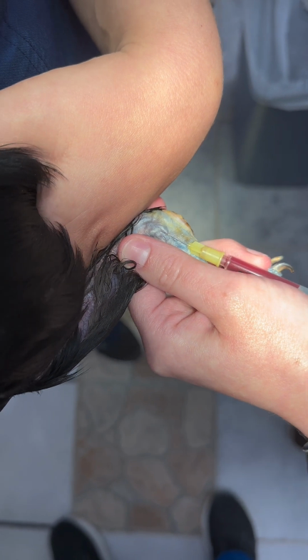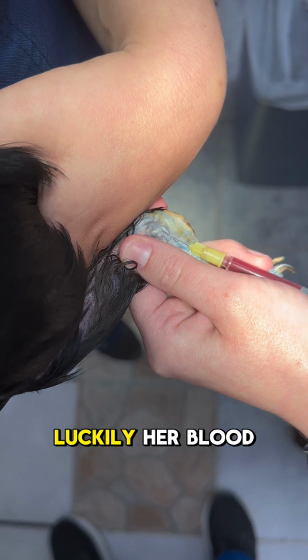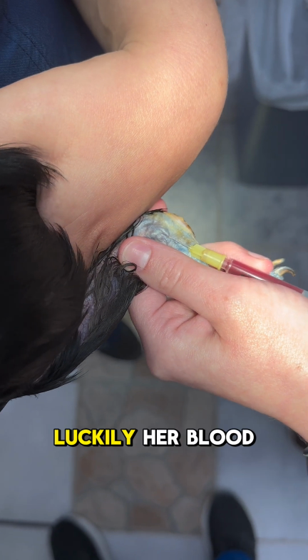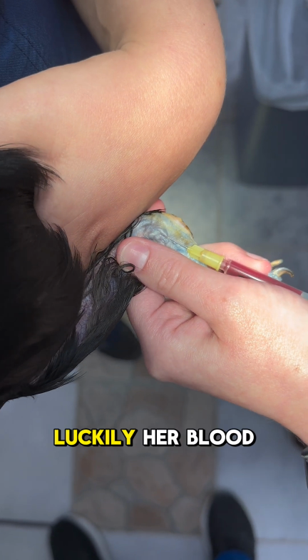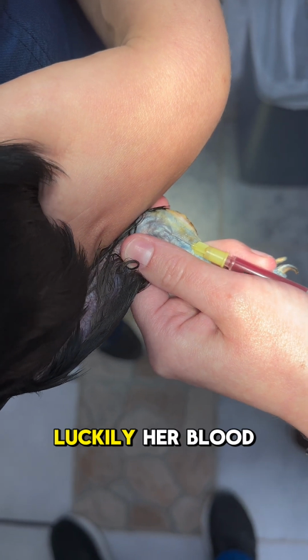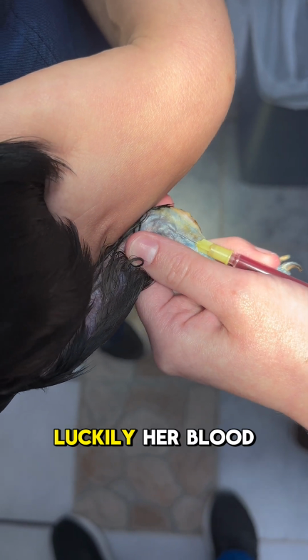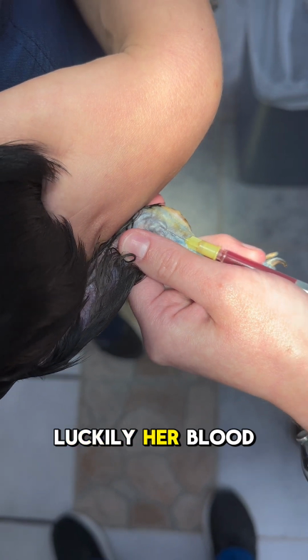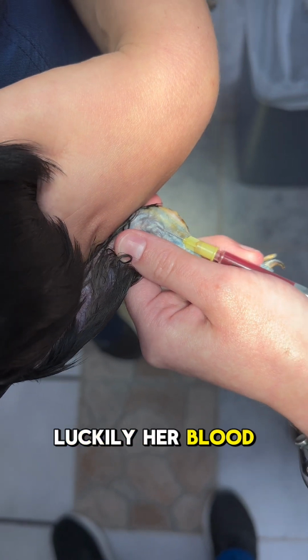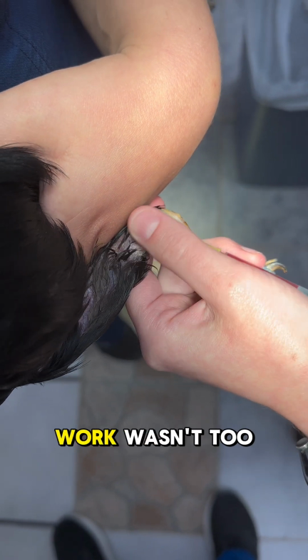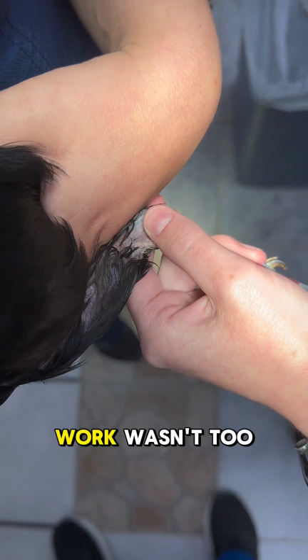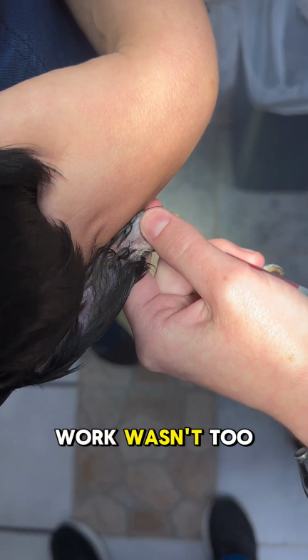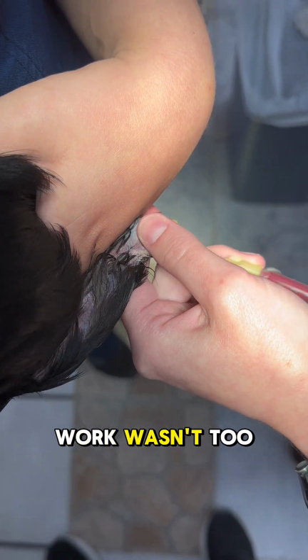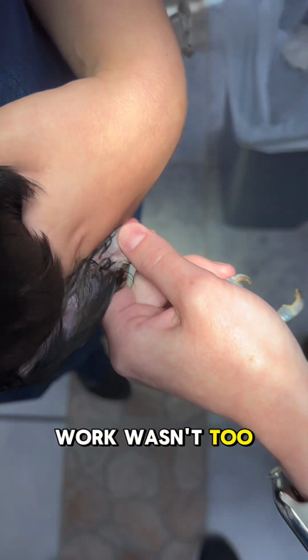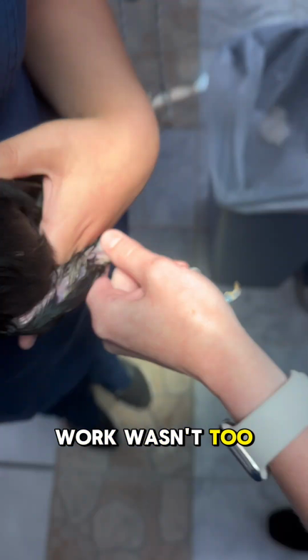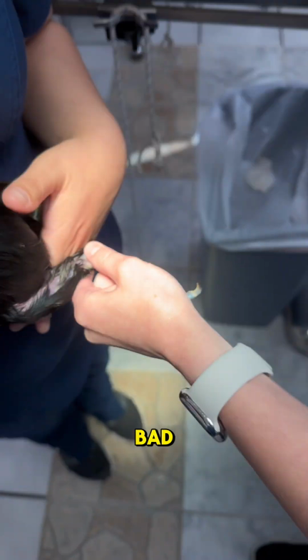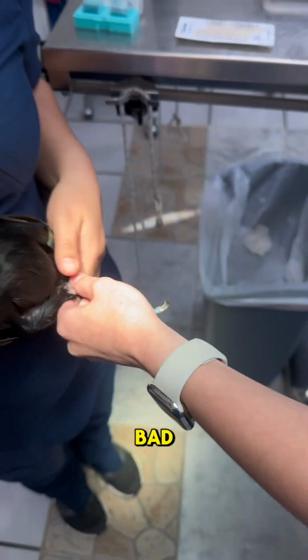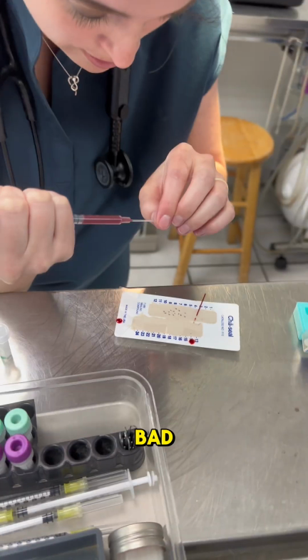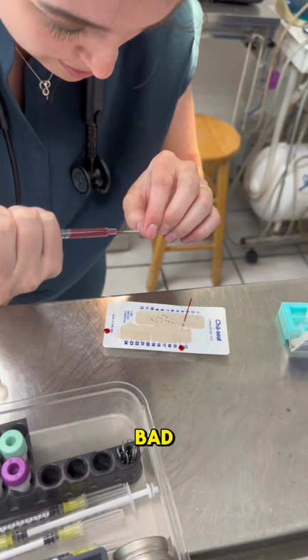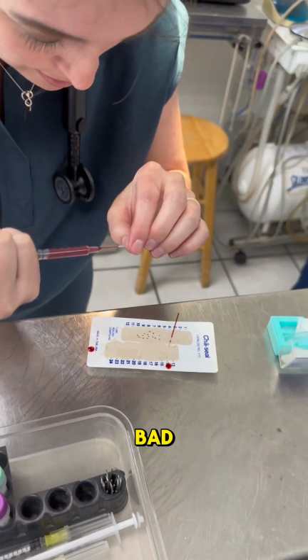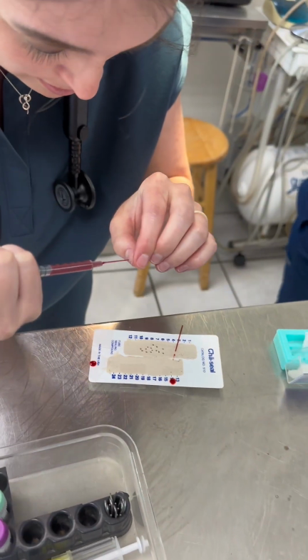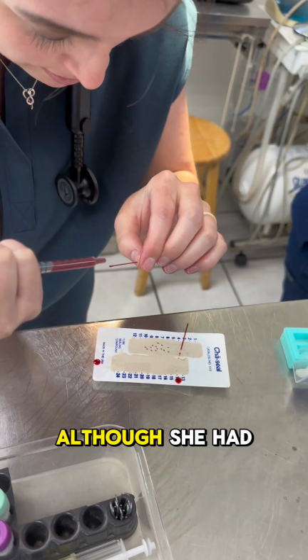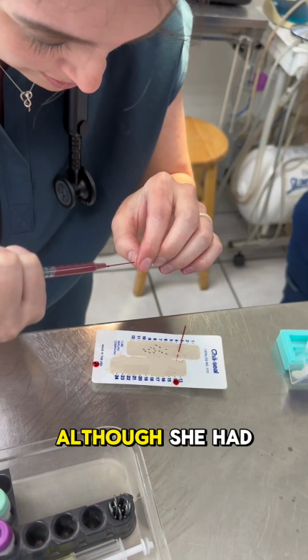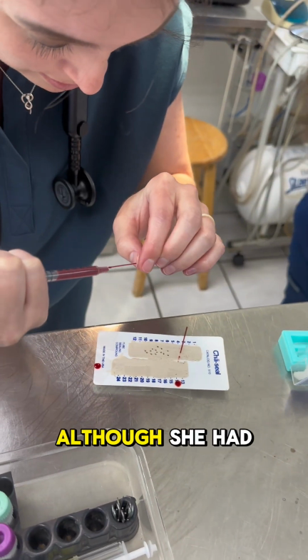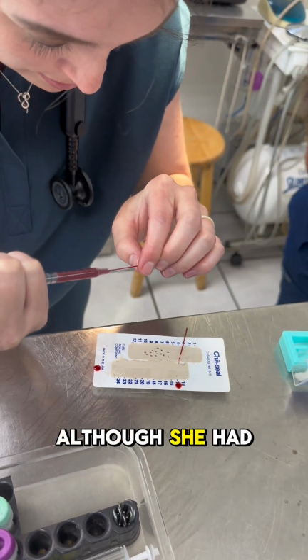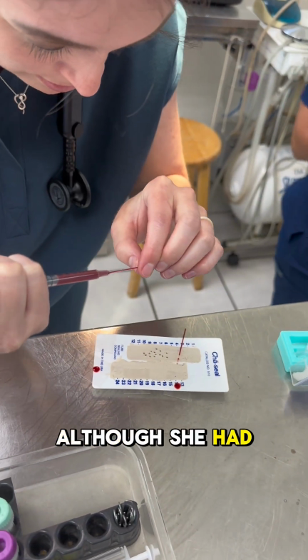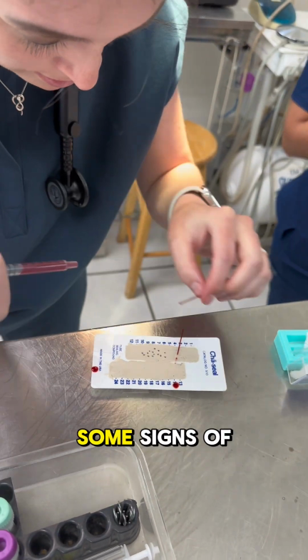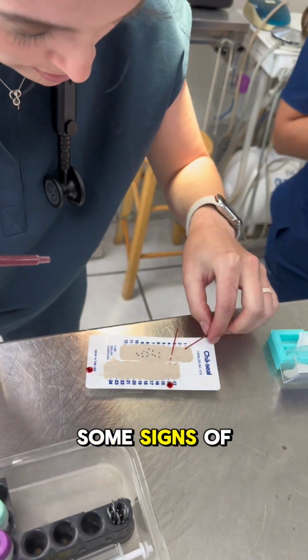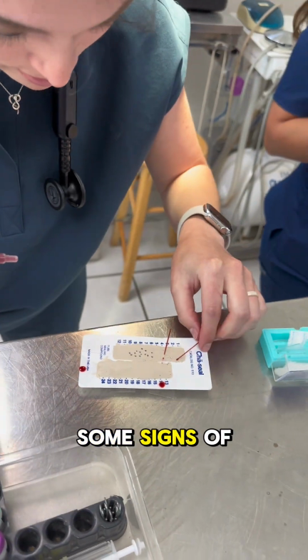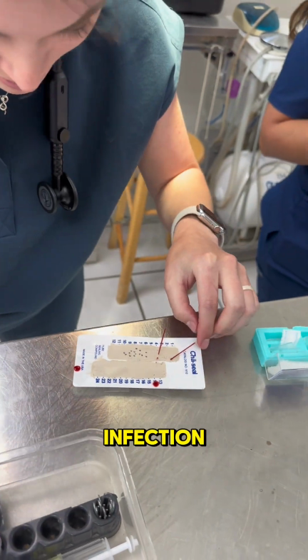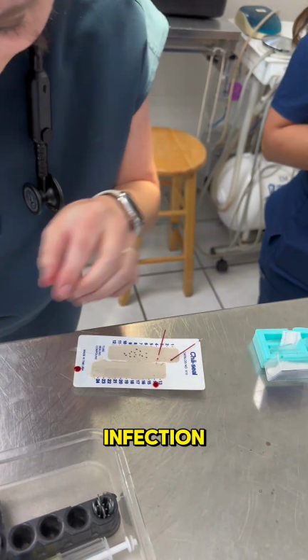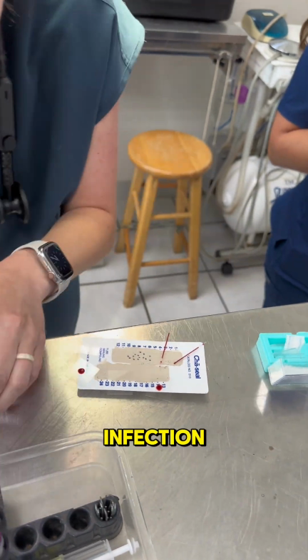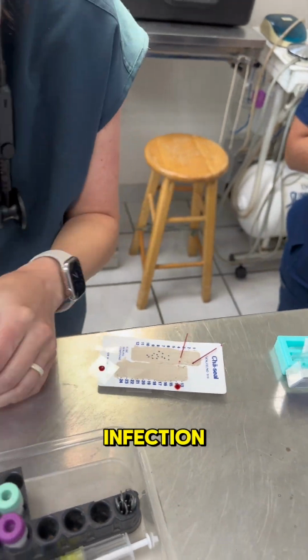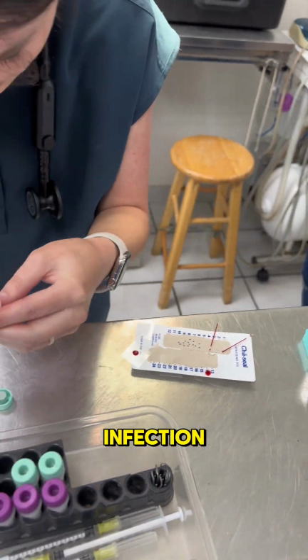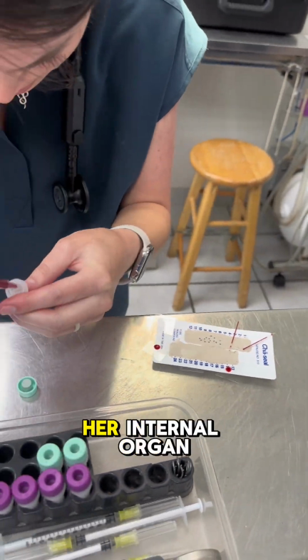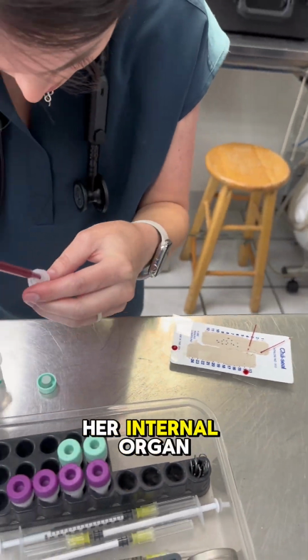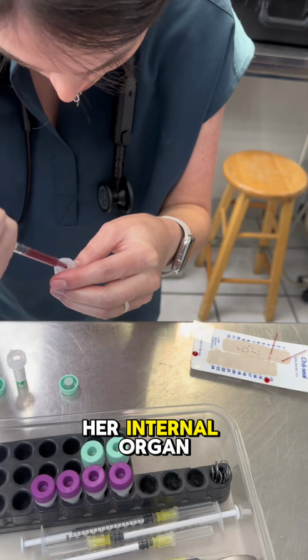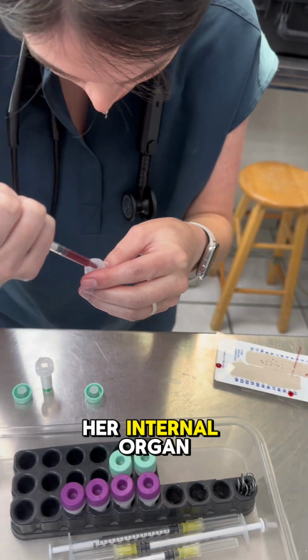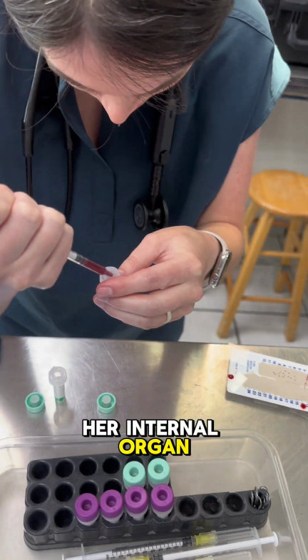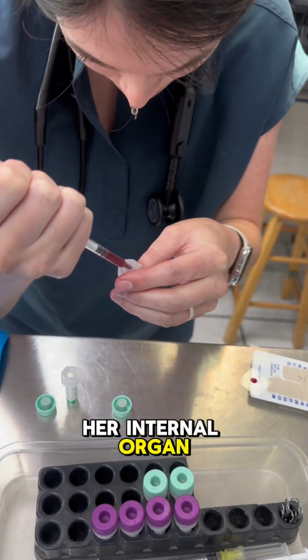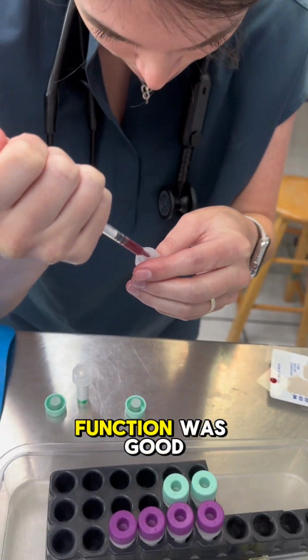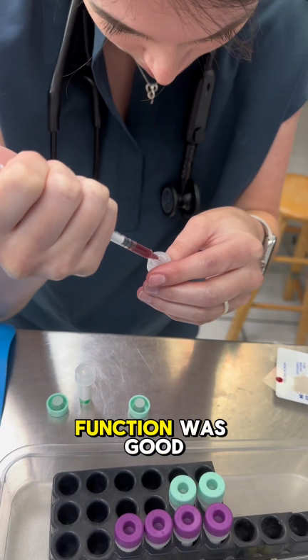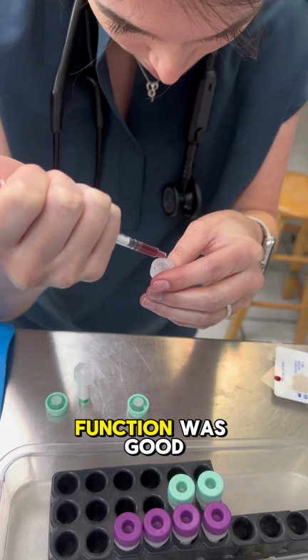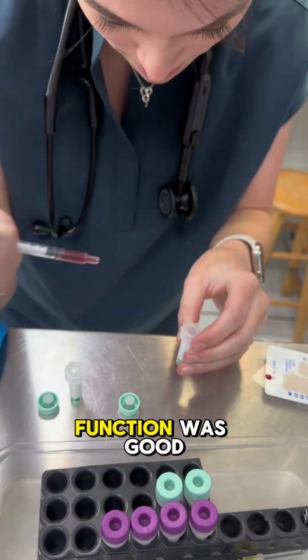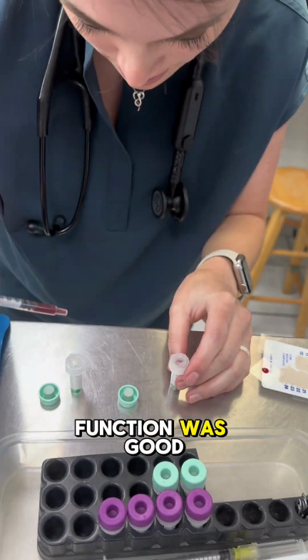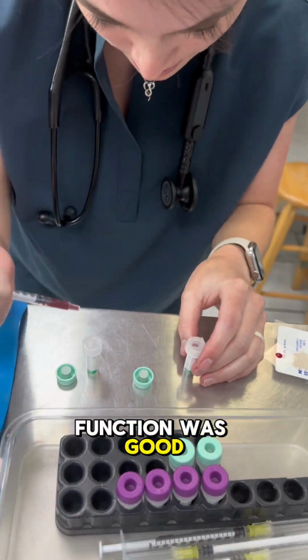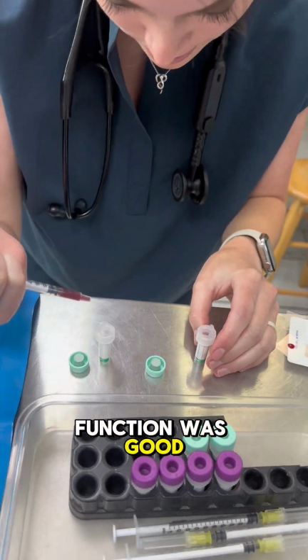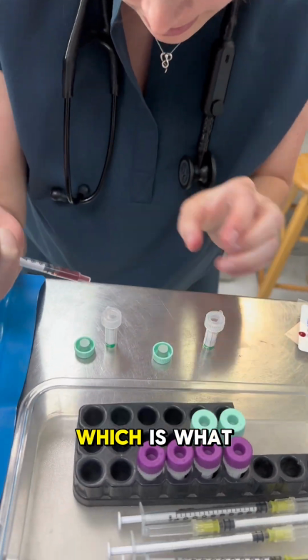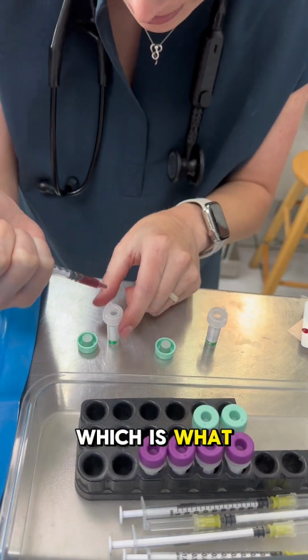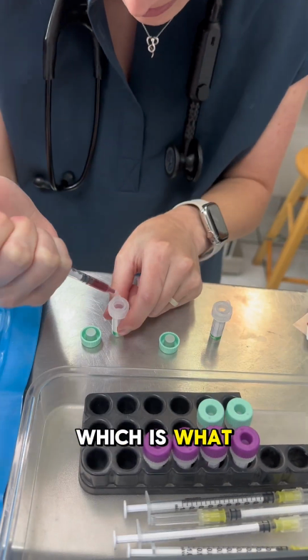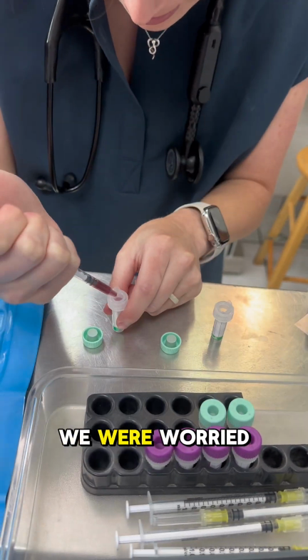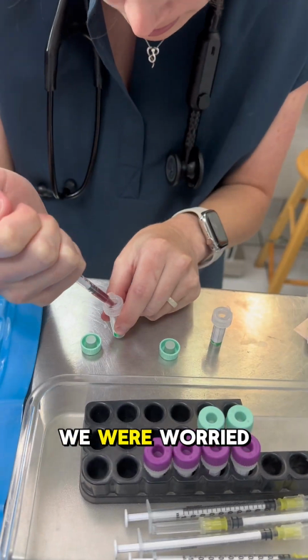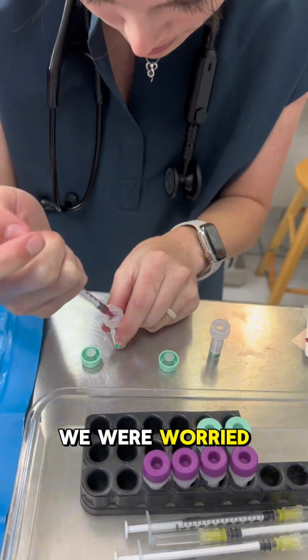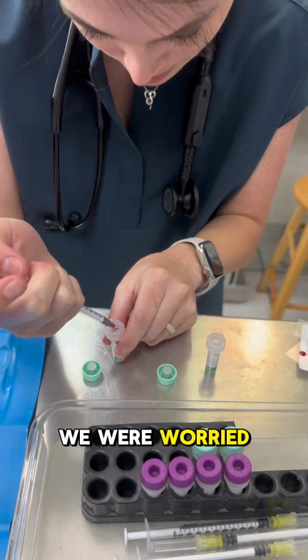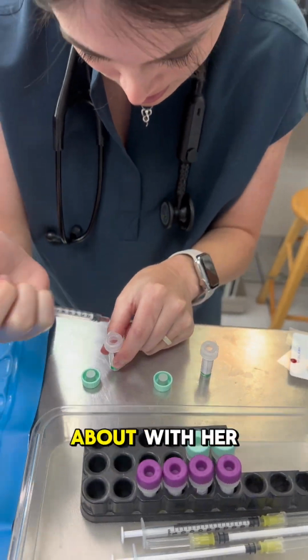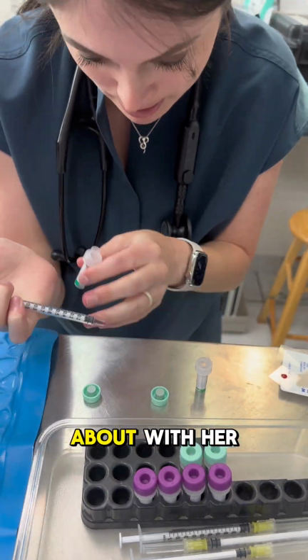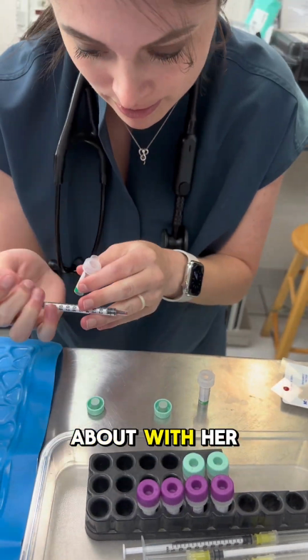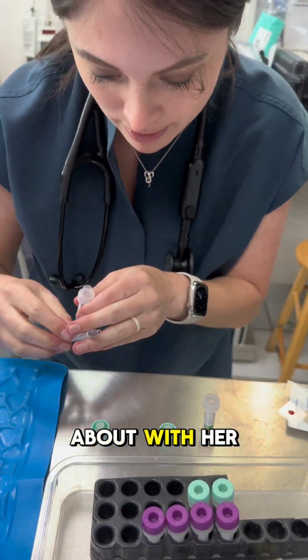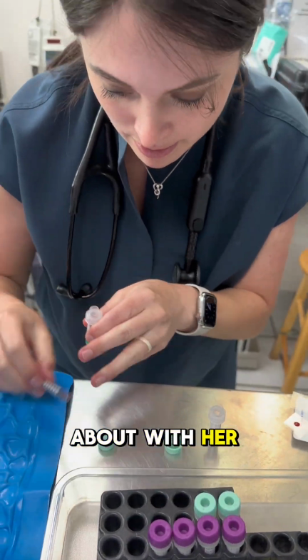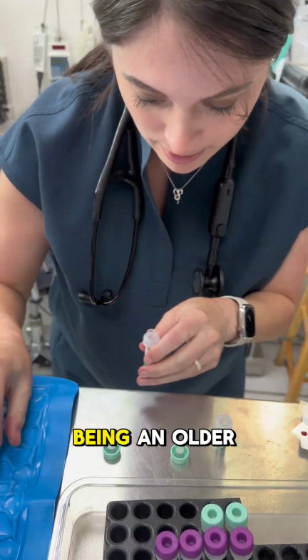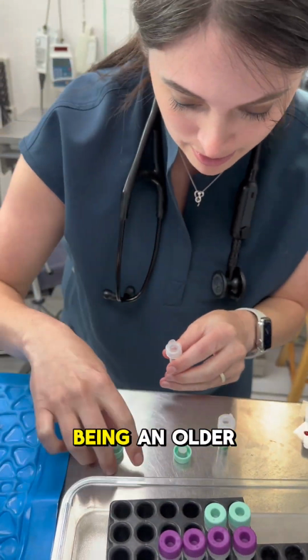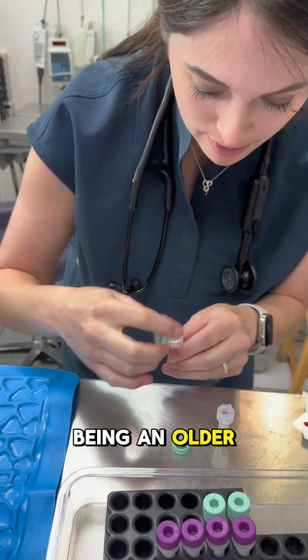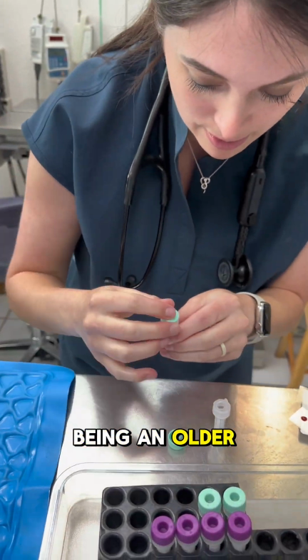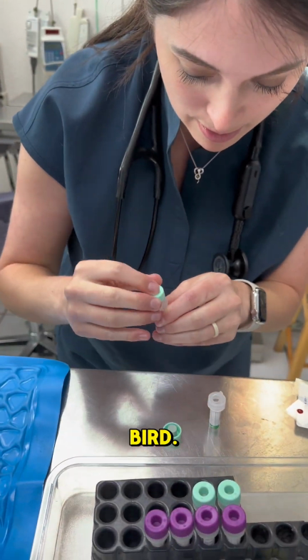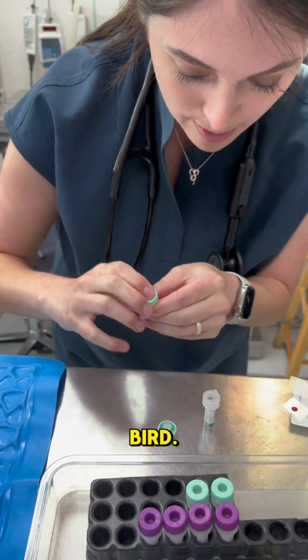Luckily, her blood work wasn't too bad. Although she had some signs of infection, her internal organ function was good, which is what we were worried about with her being an older bird.